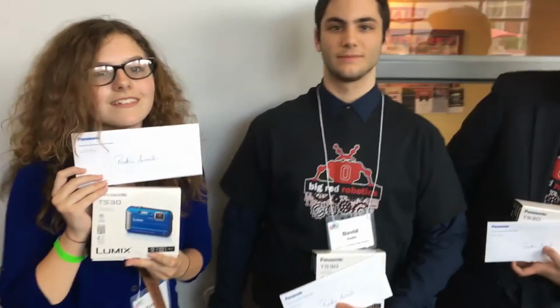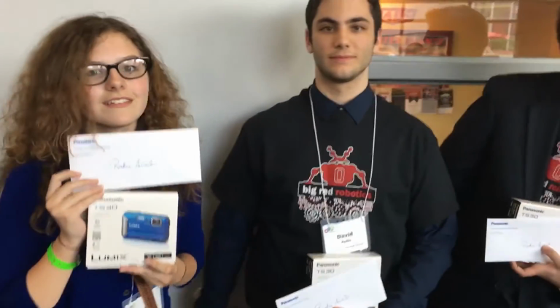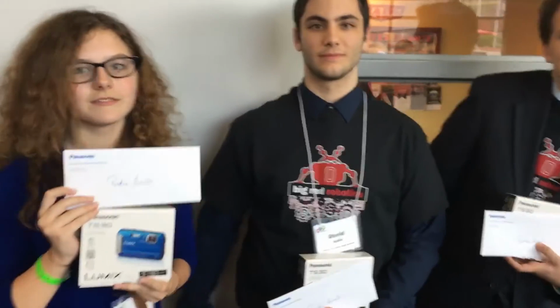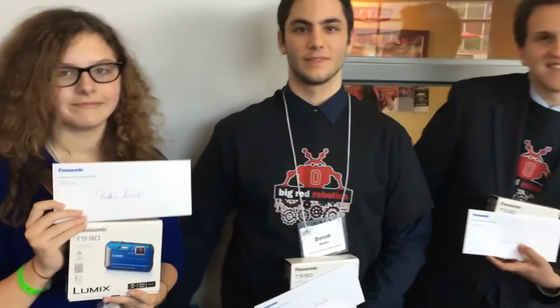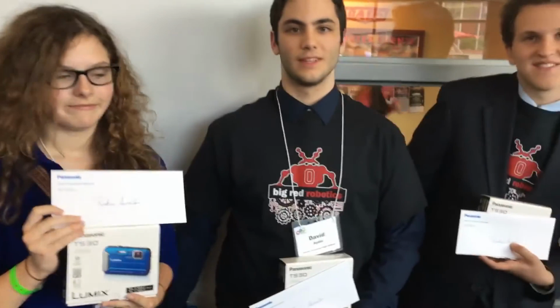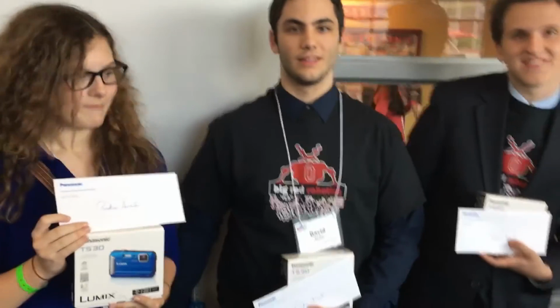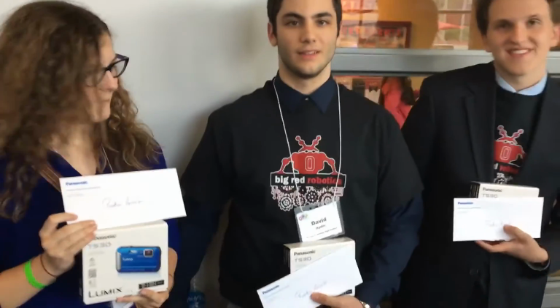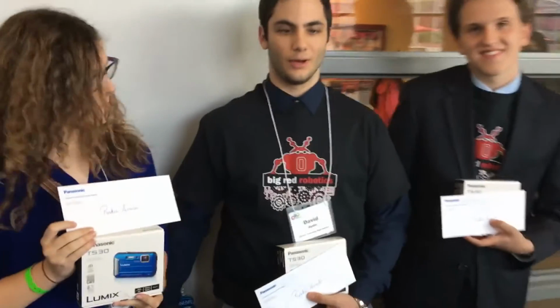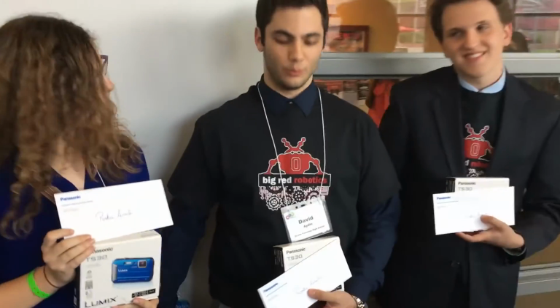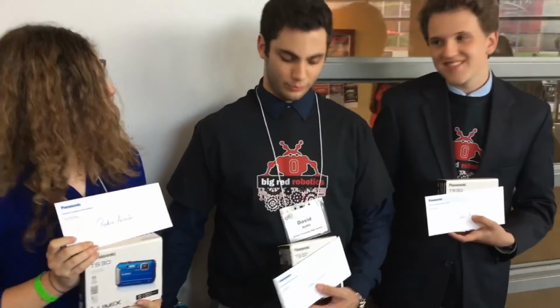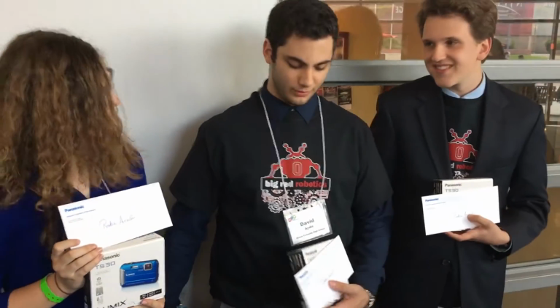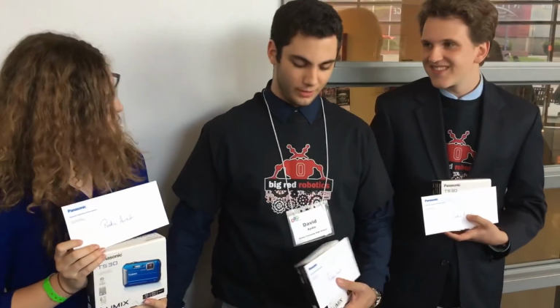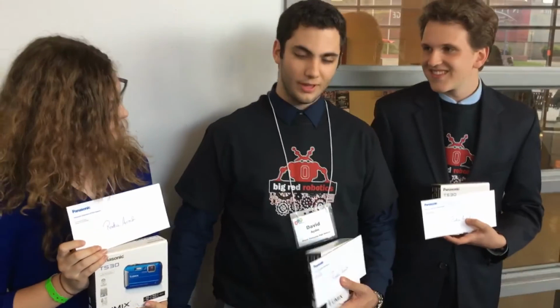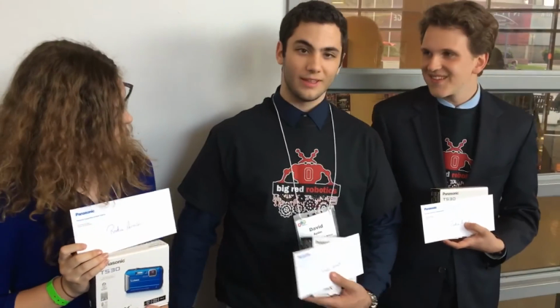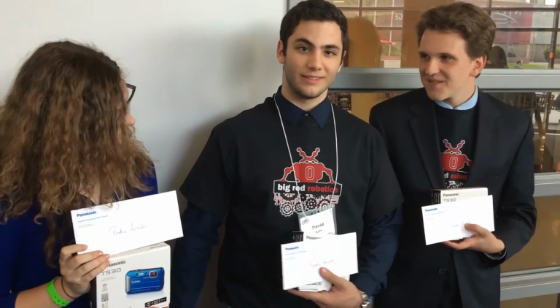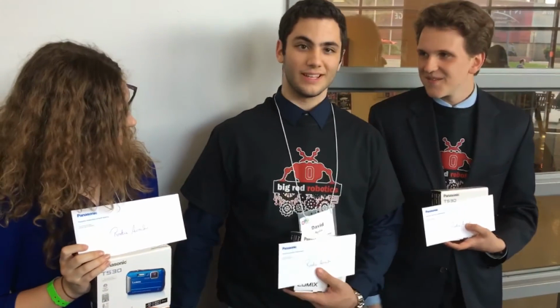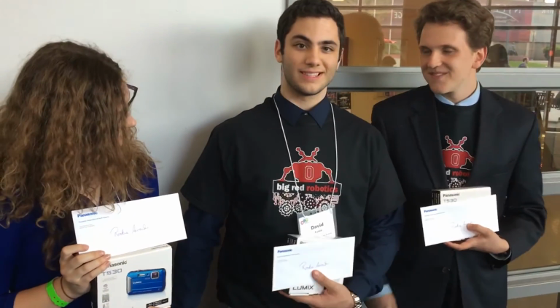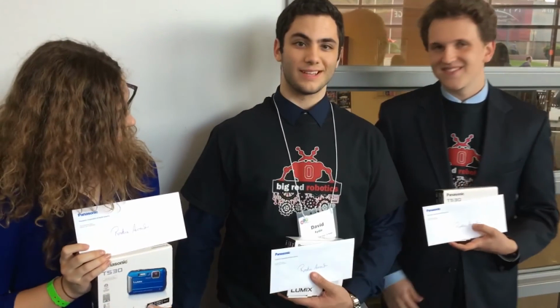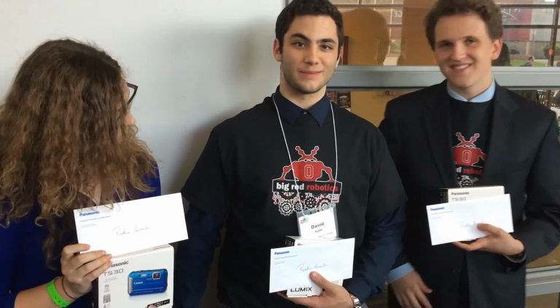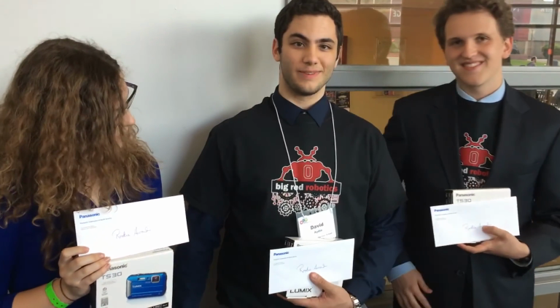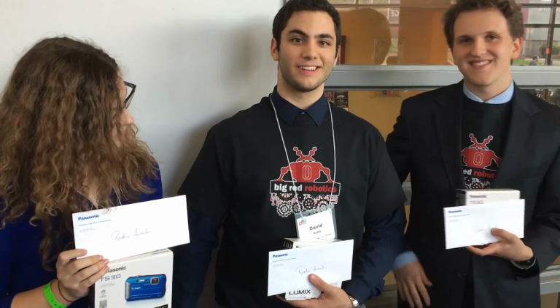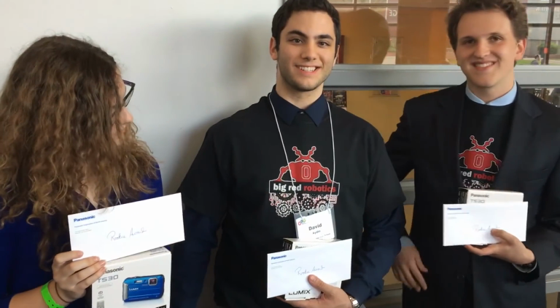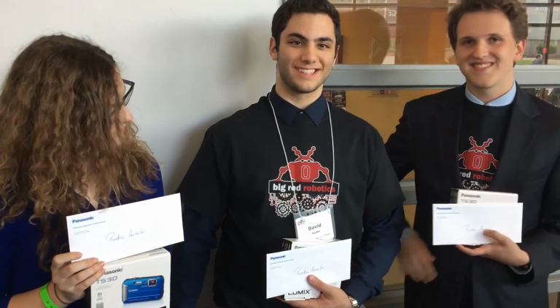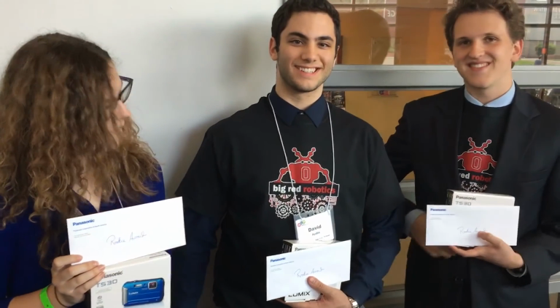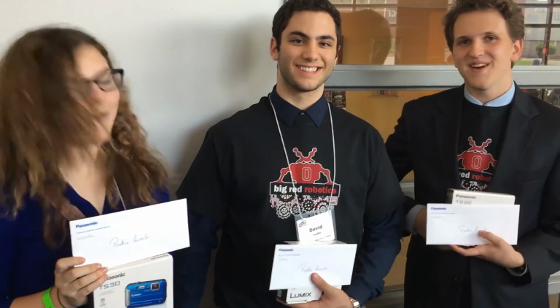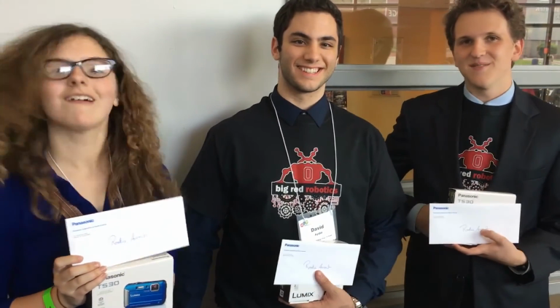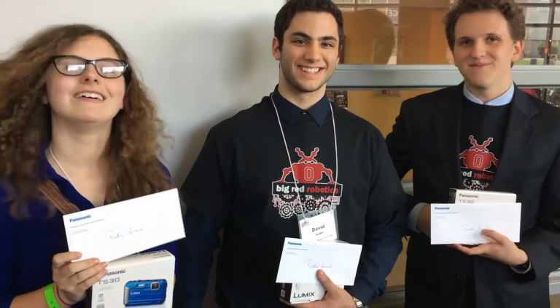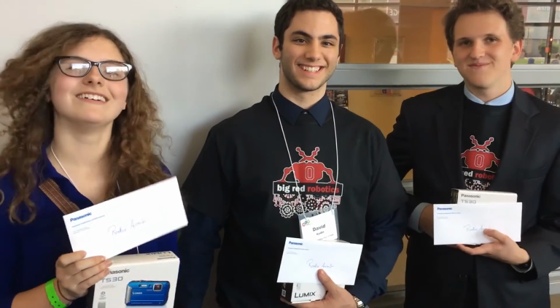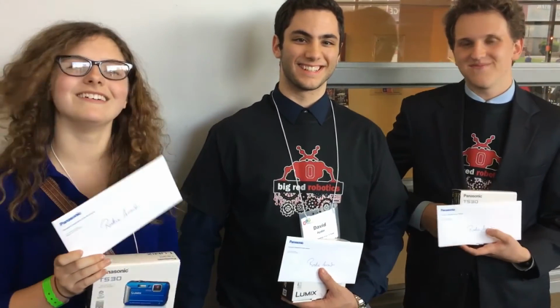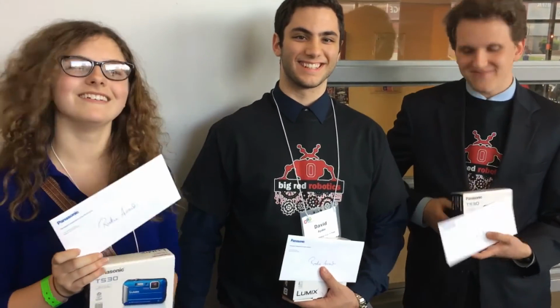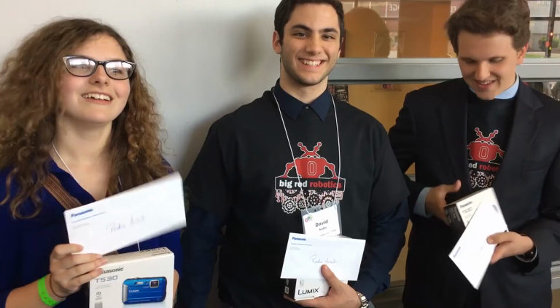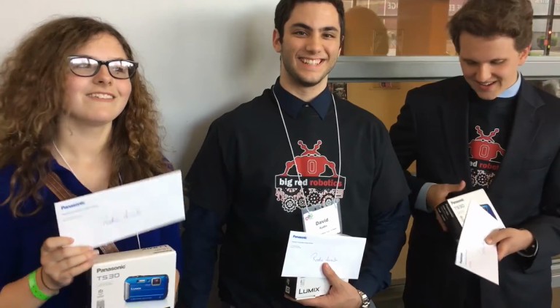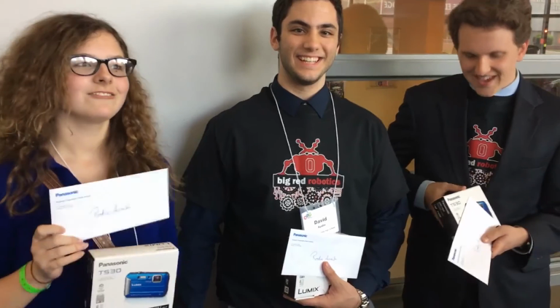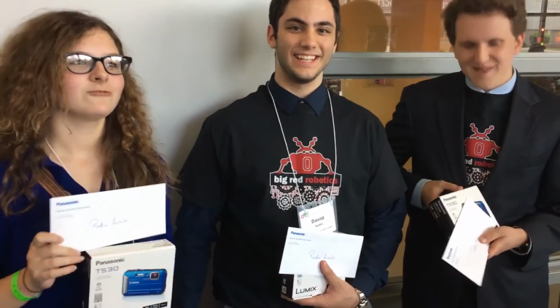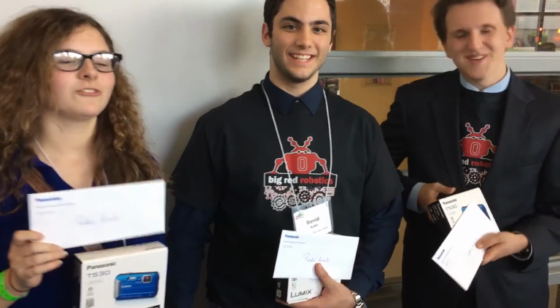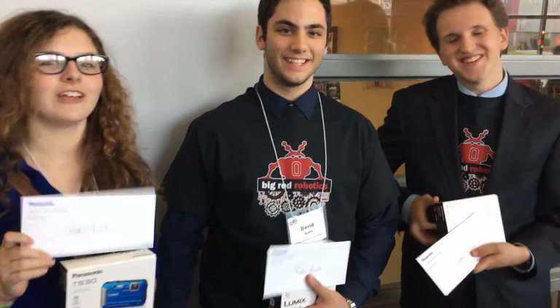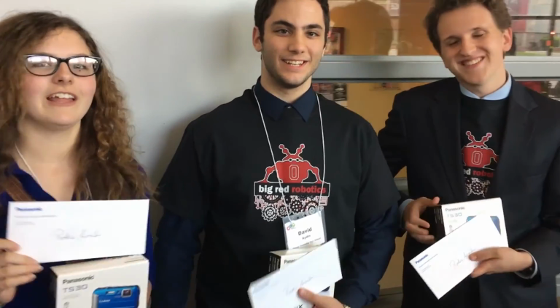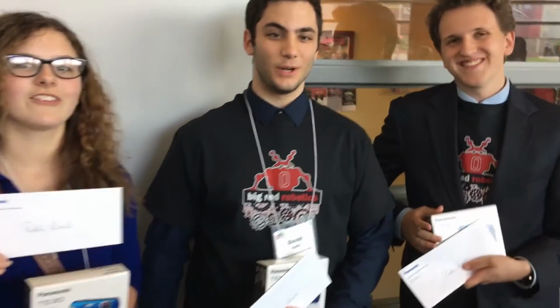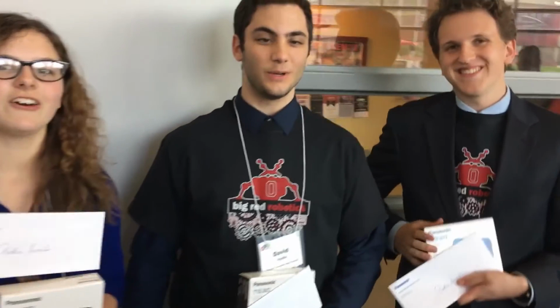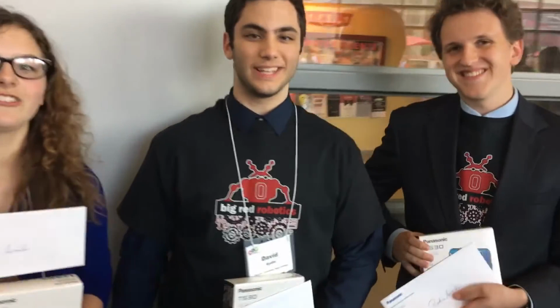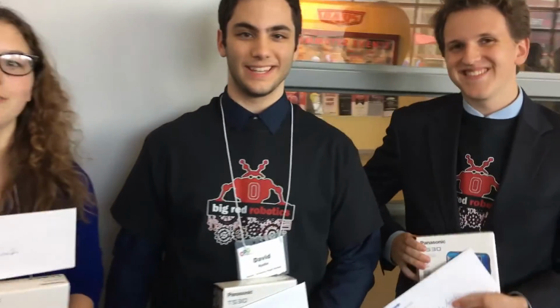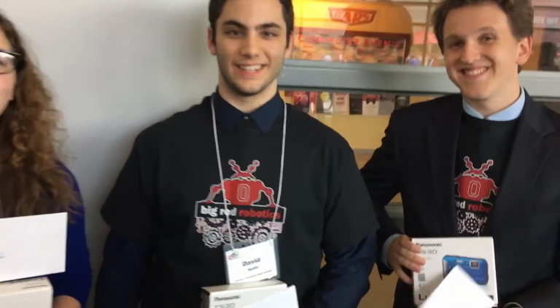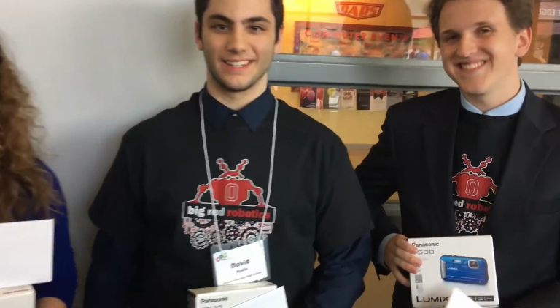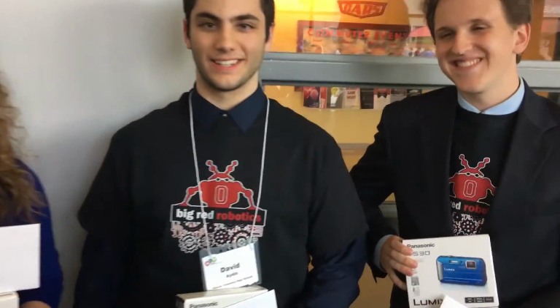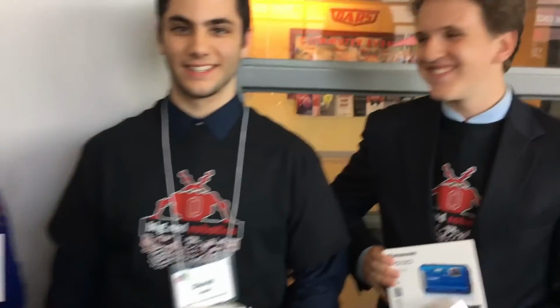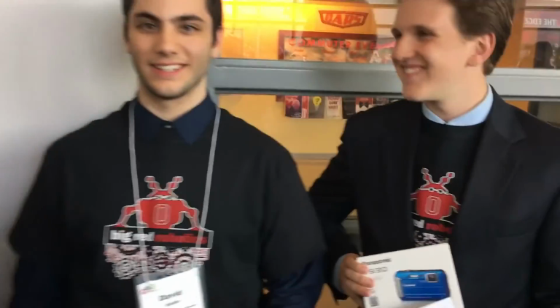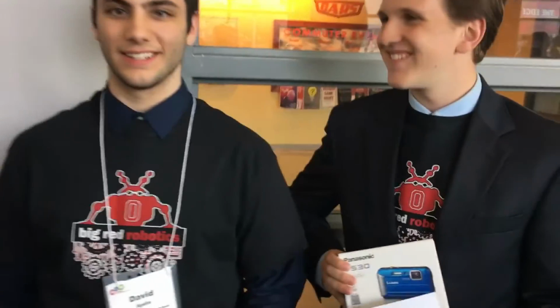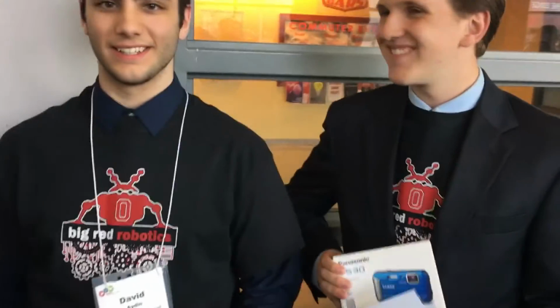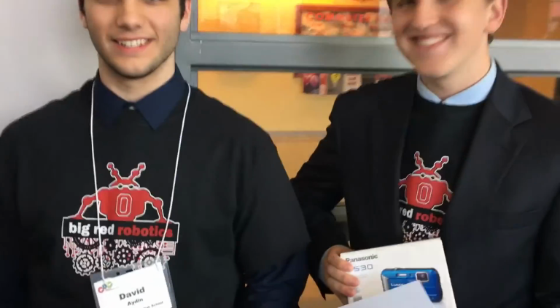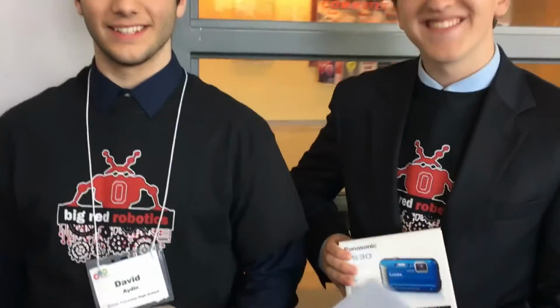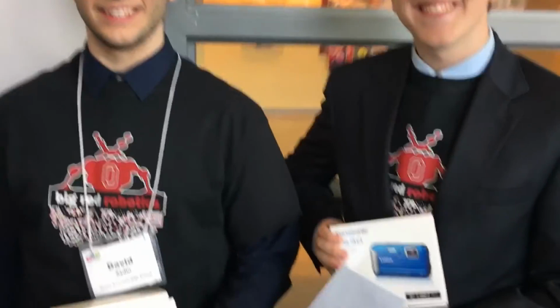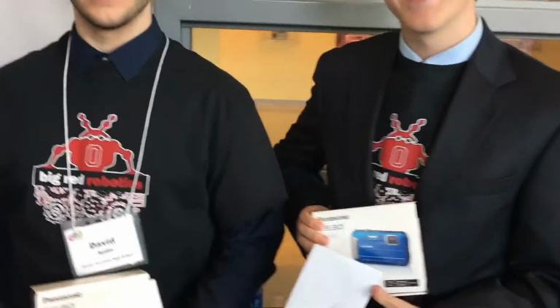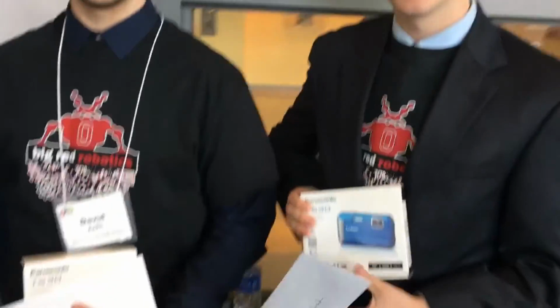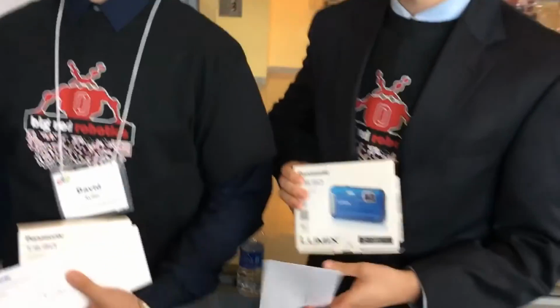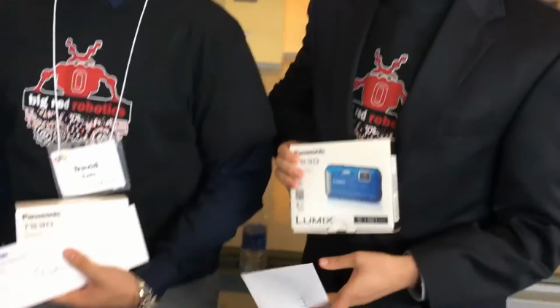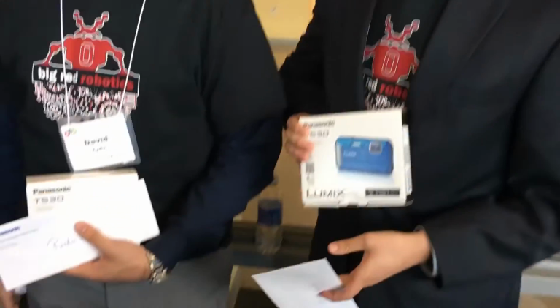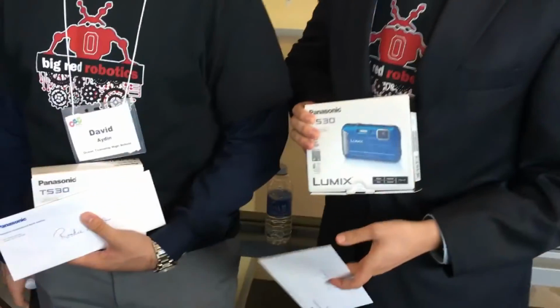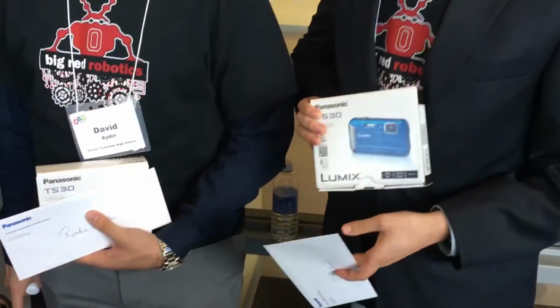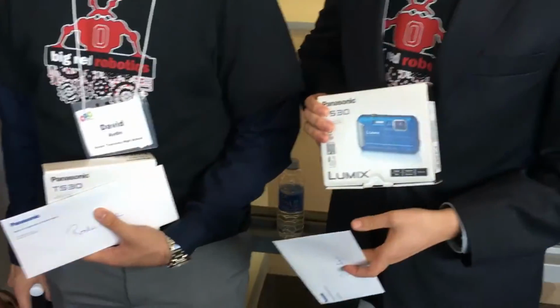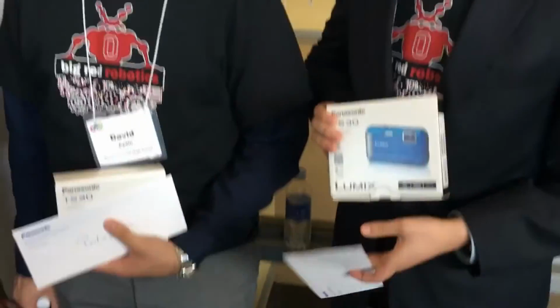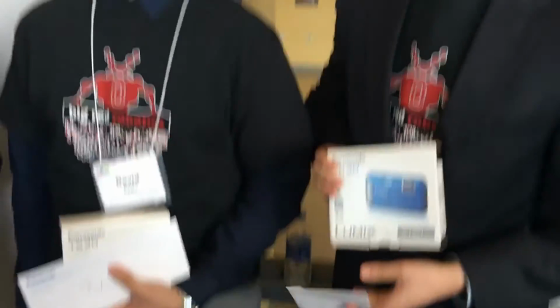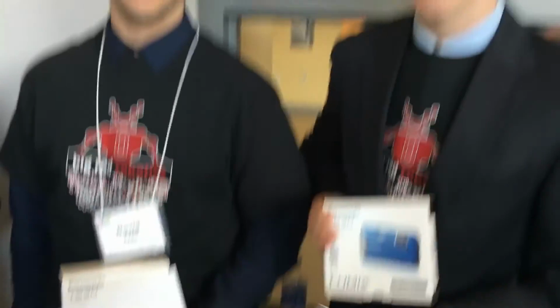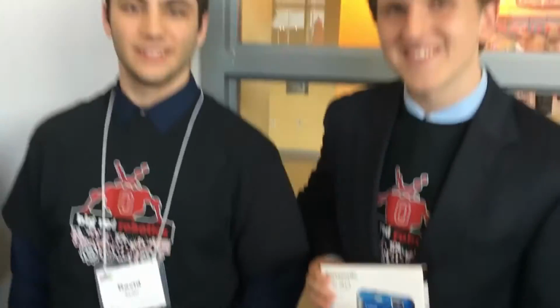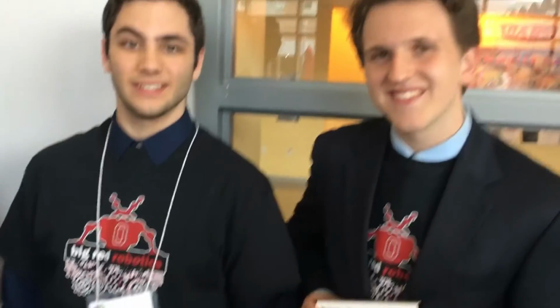So, what do we win? A nice thousand bucks and a camera. And scholarship money — a thousand dollars in scholarship money and a camera.